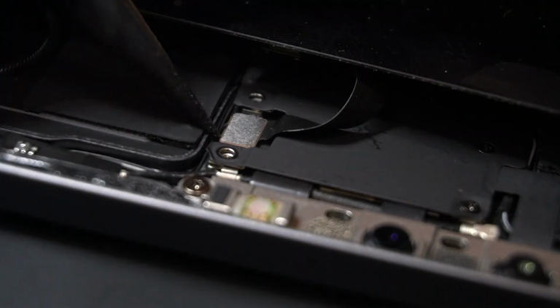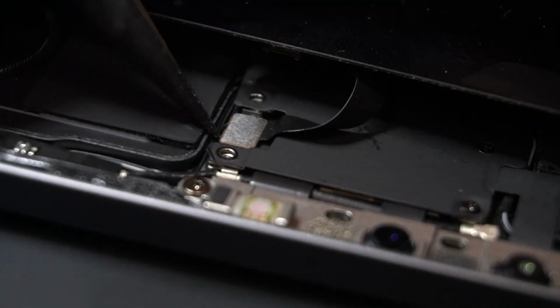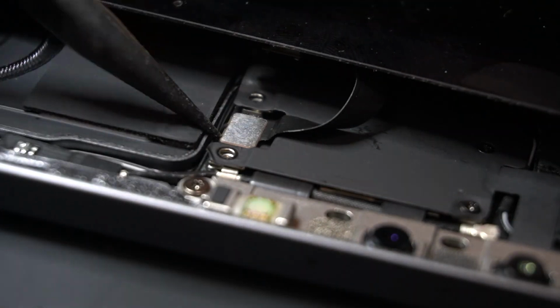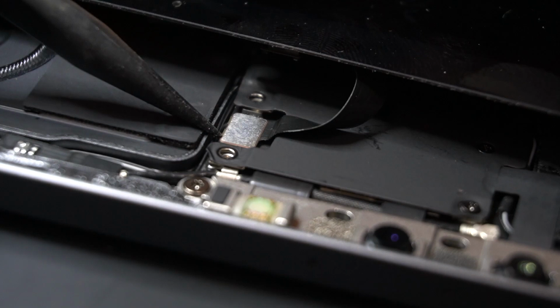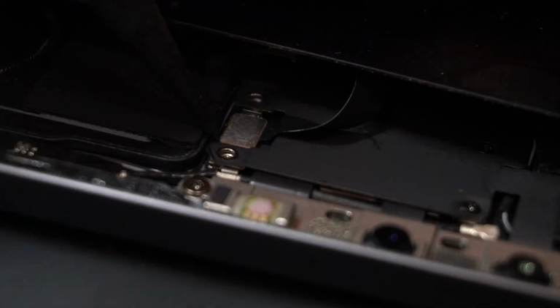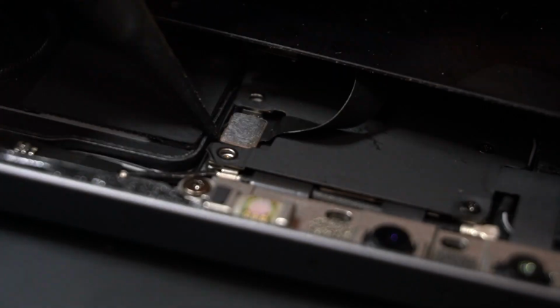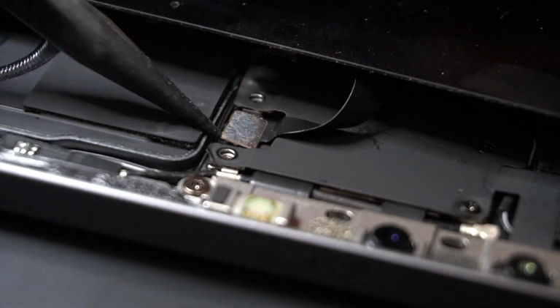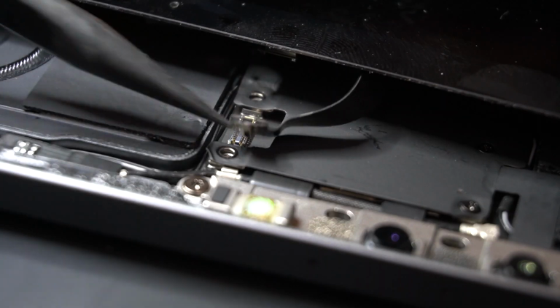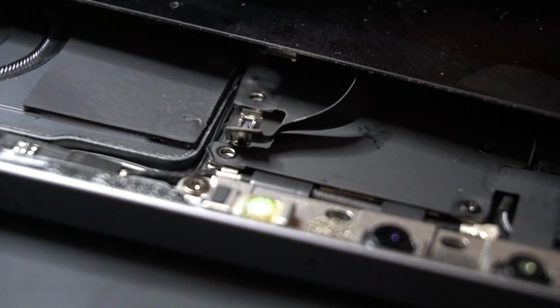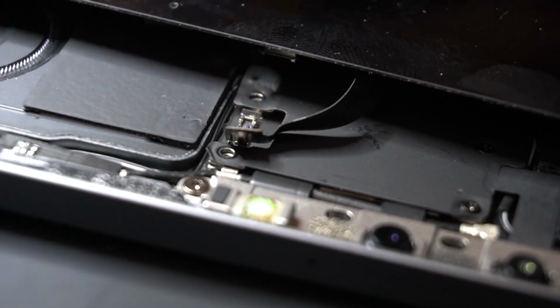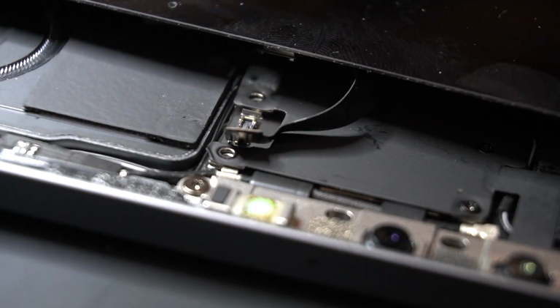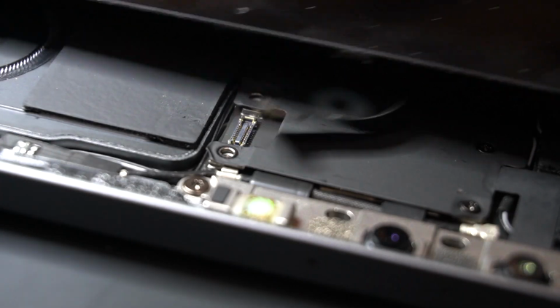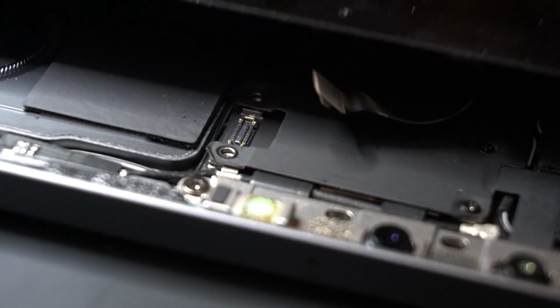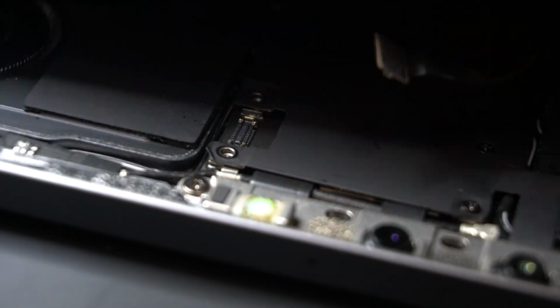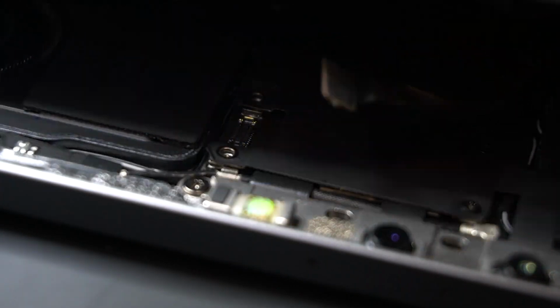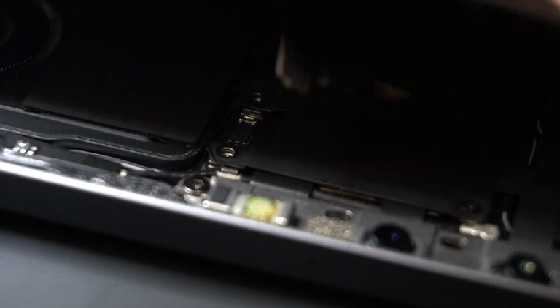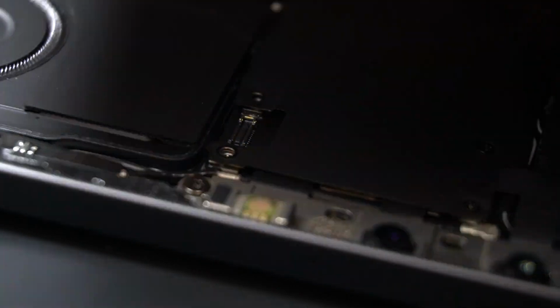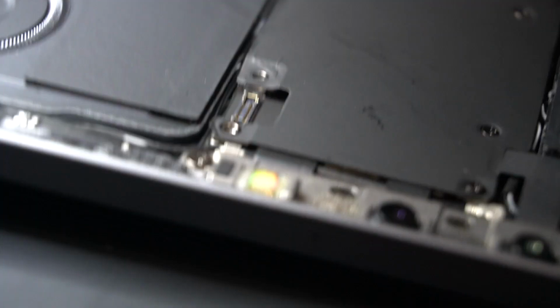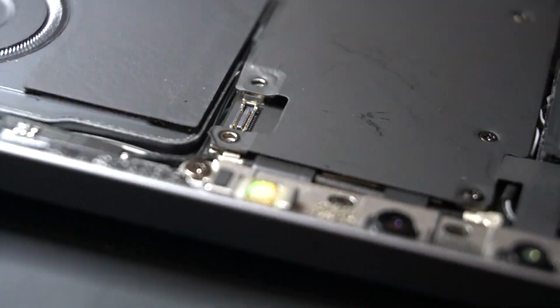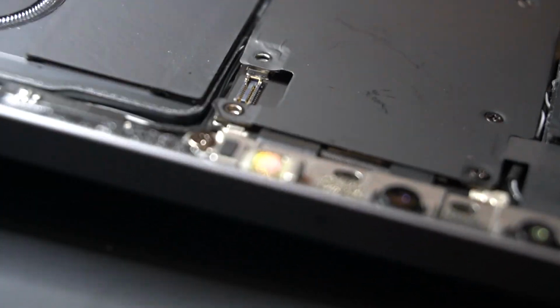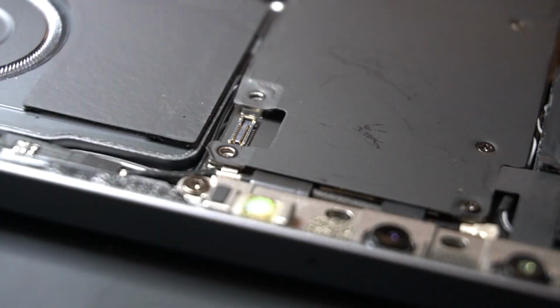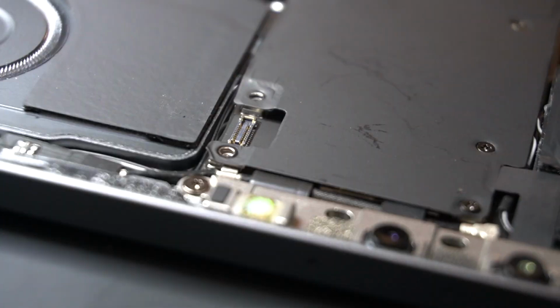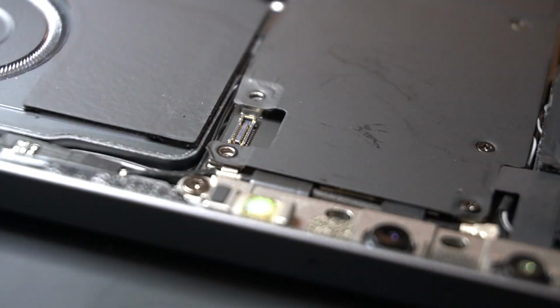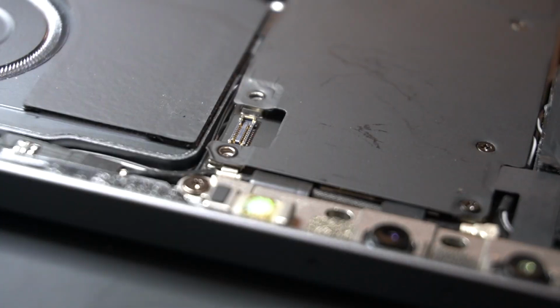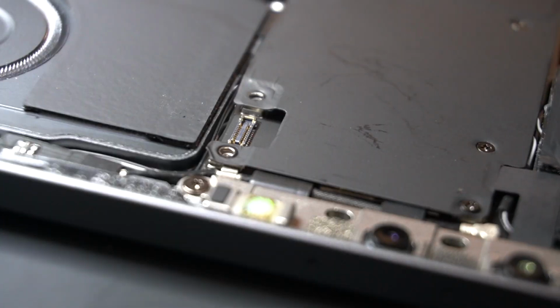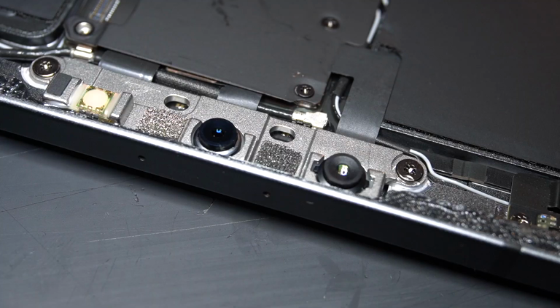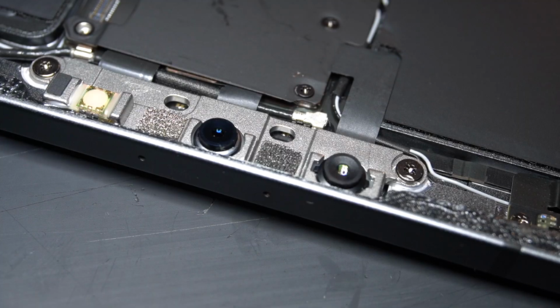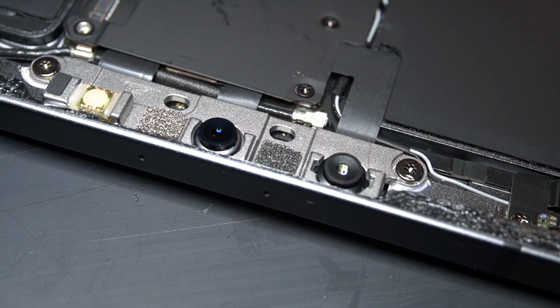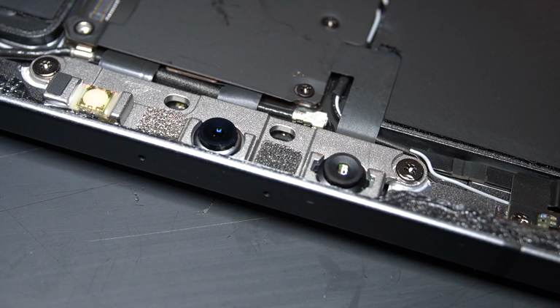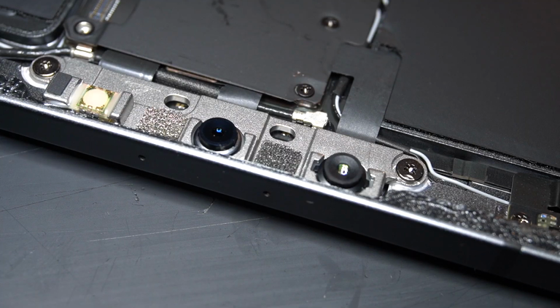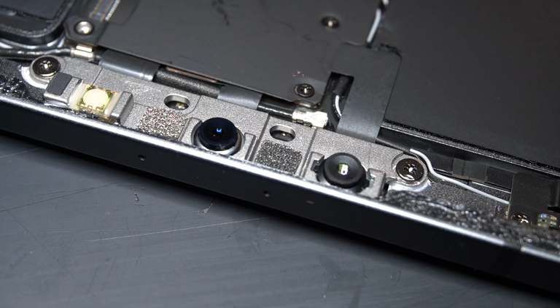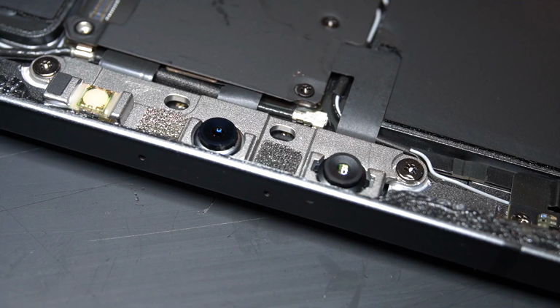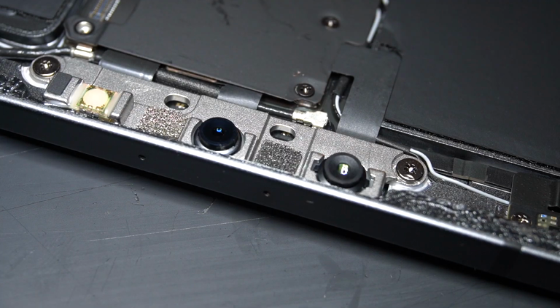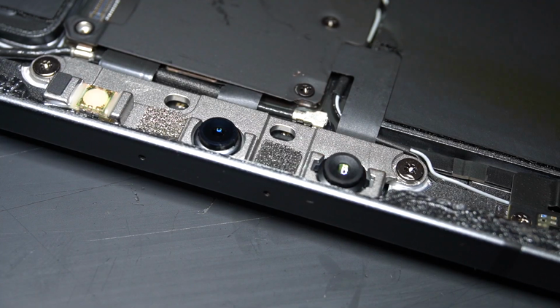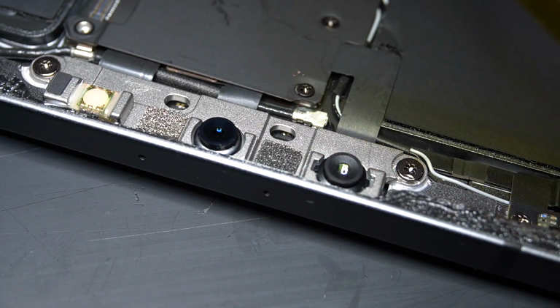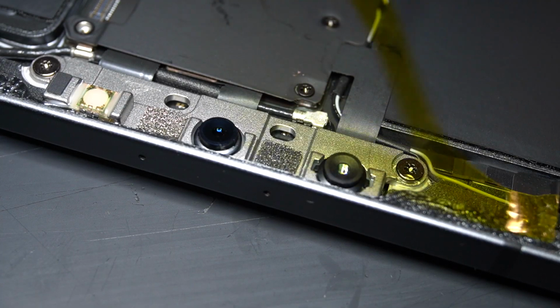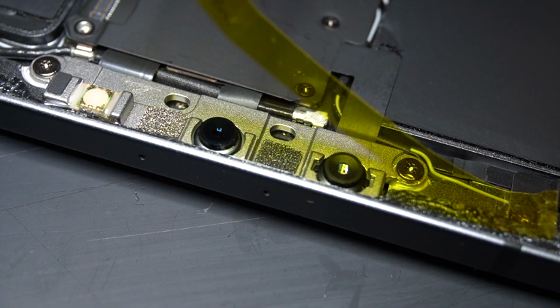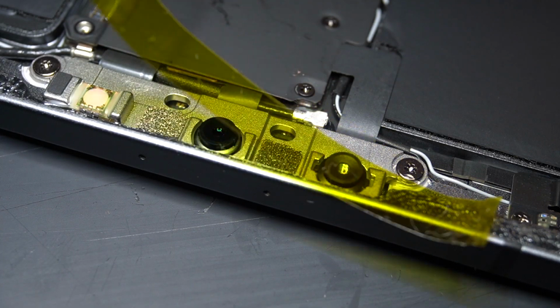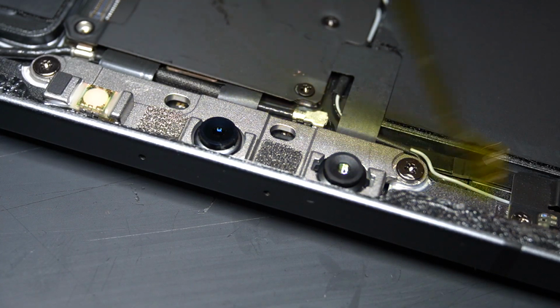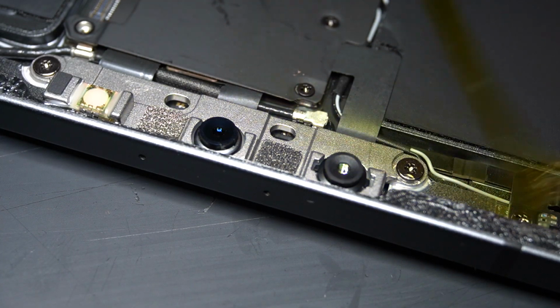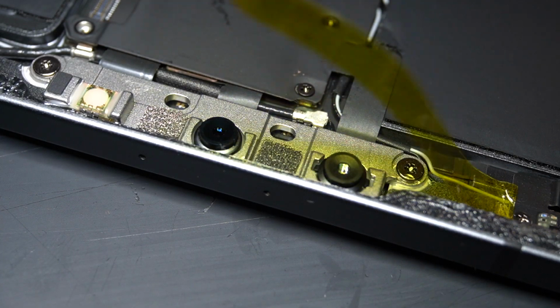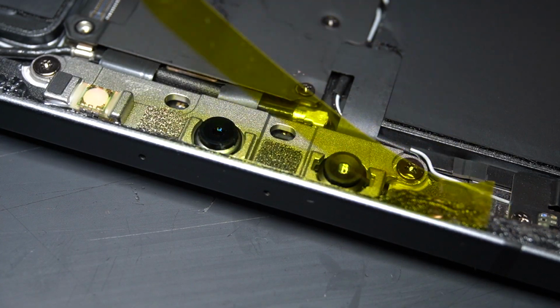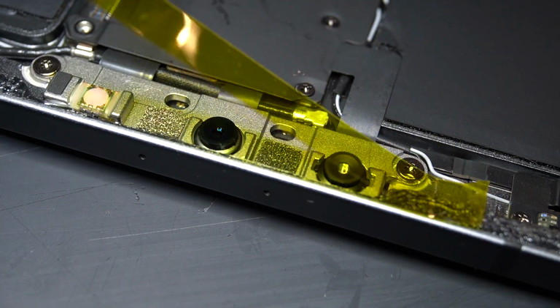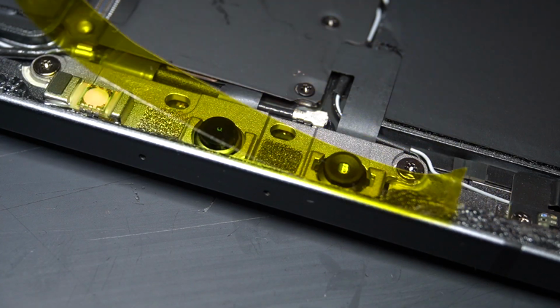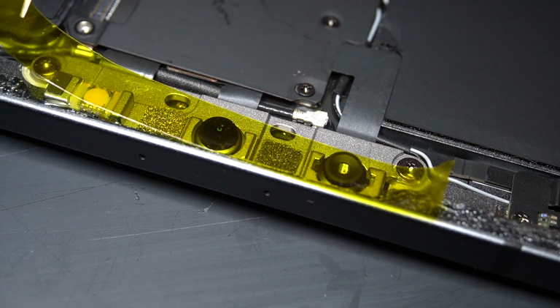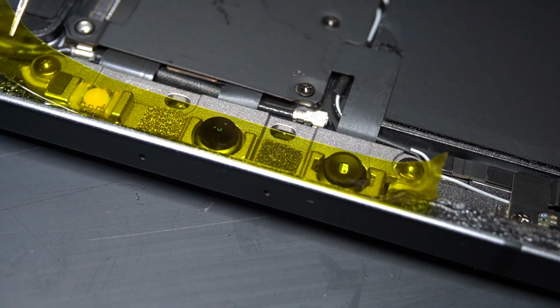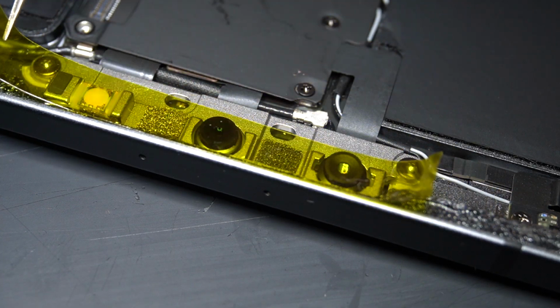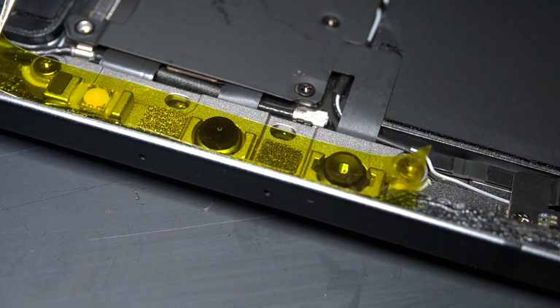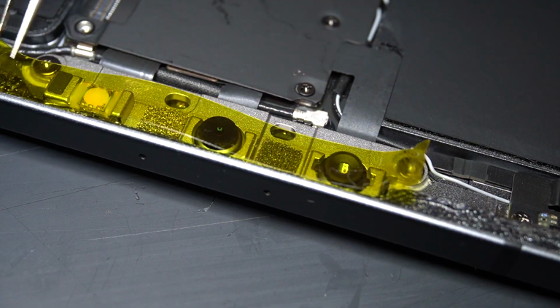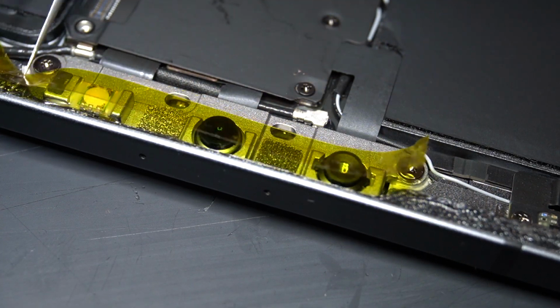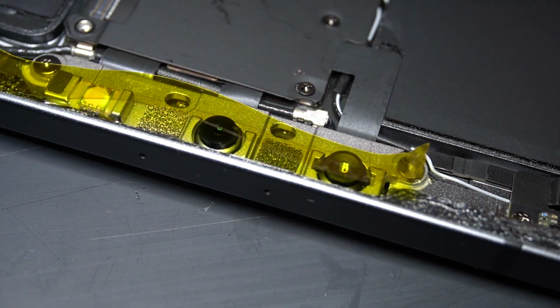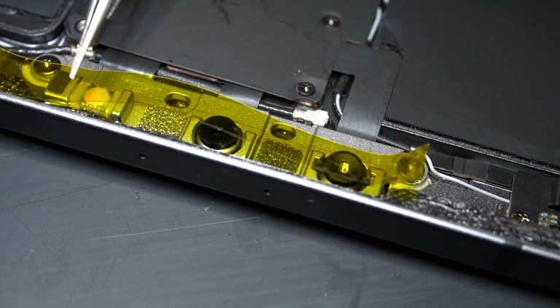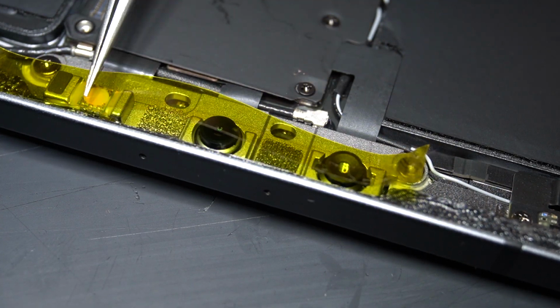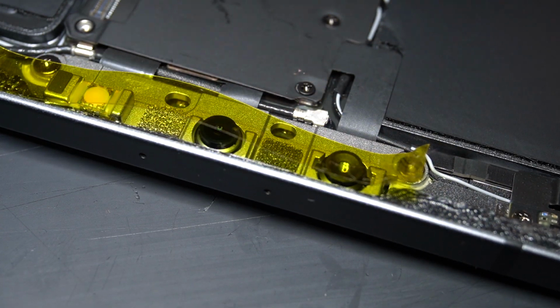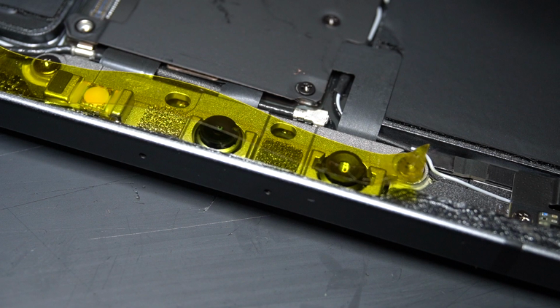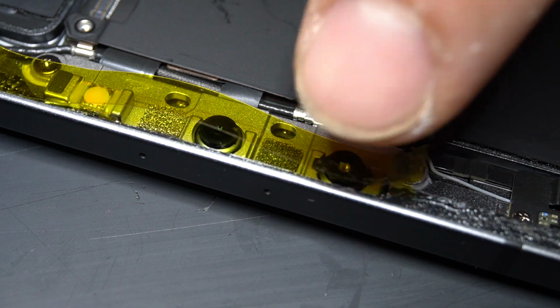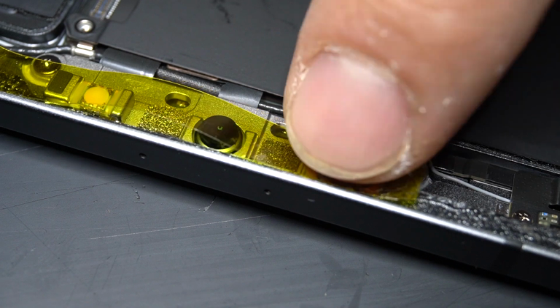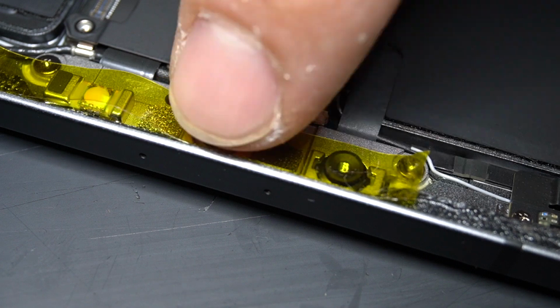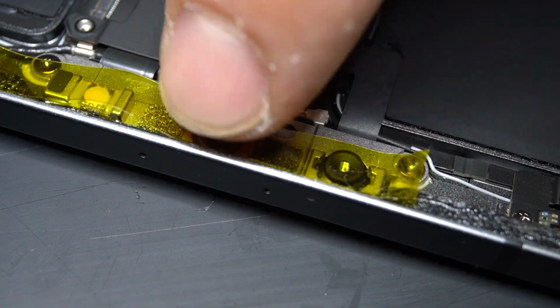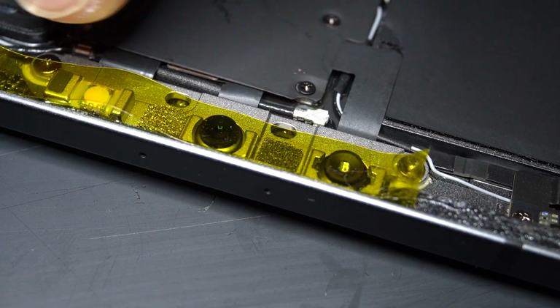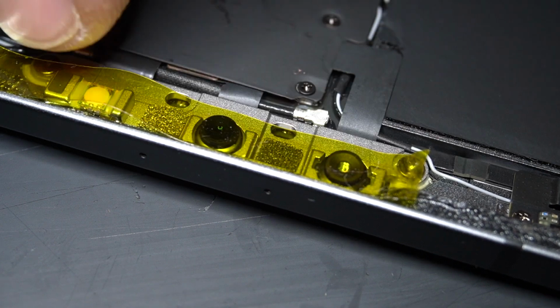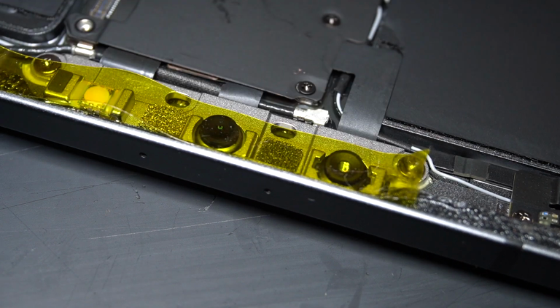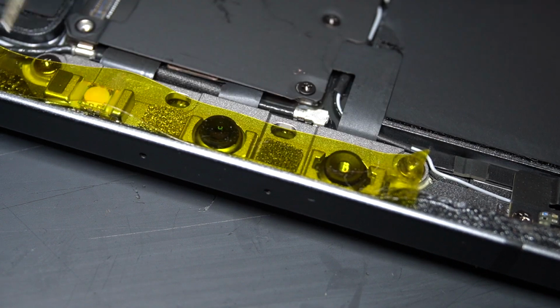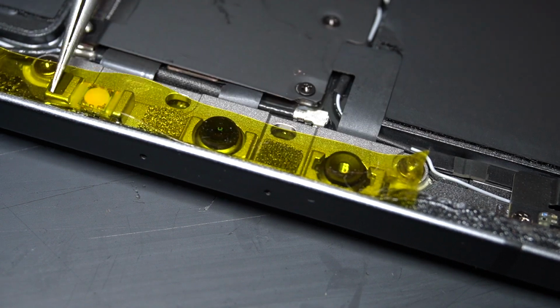The very first thing you need to do is to carefully remove the proximity sensor flex and tape the Face ID sensors.